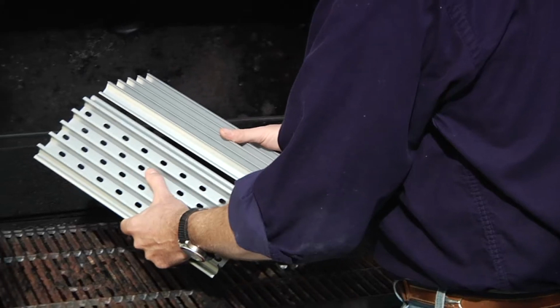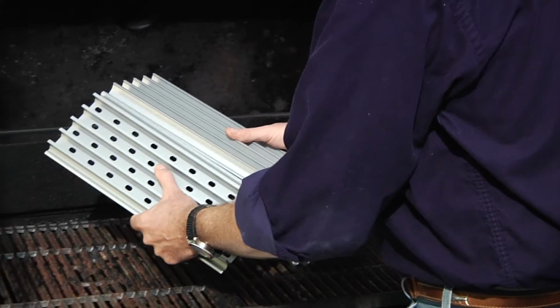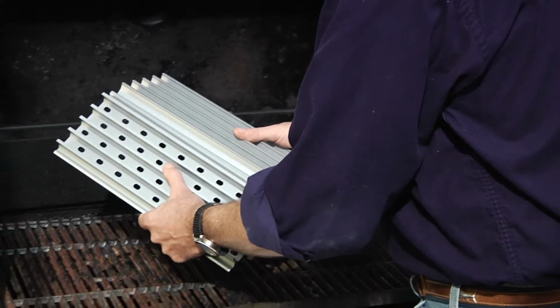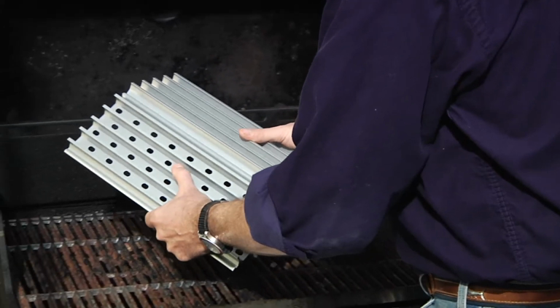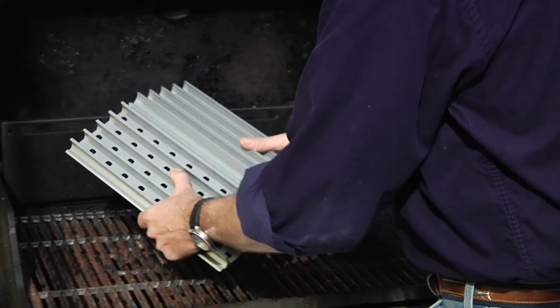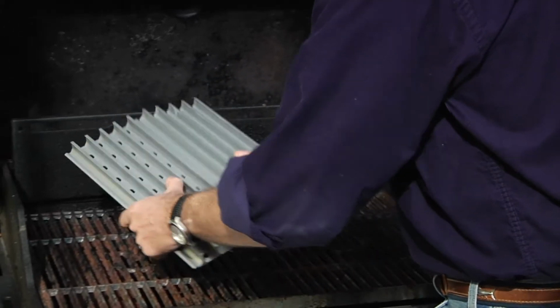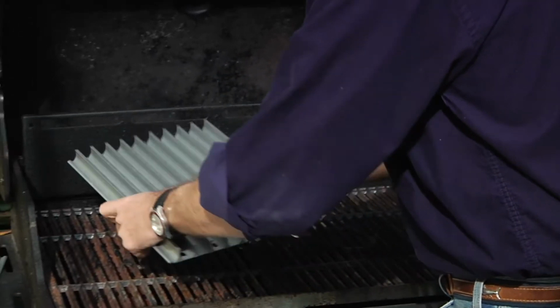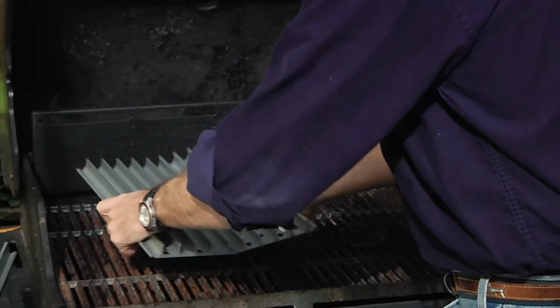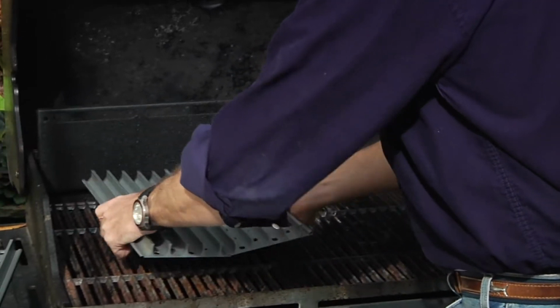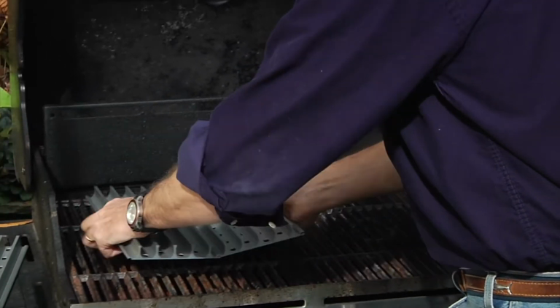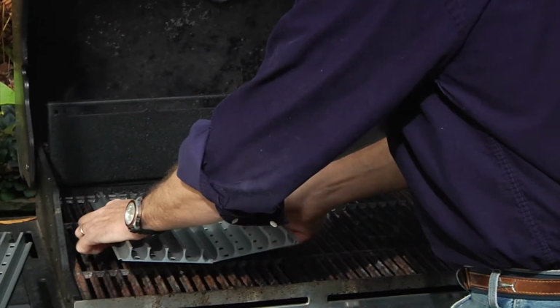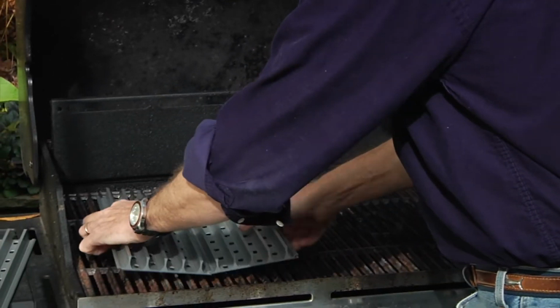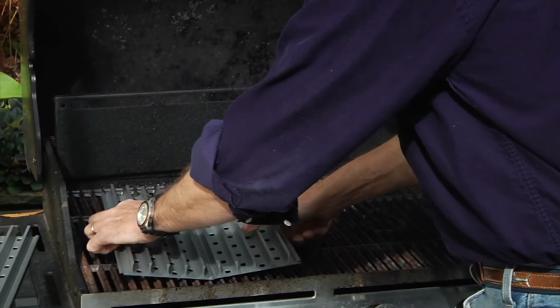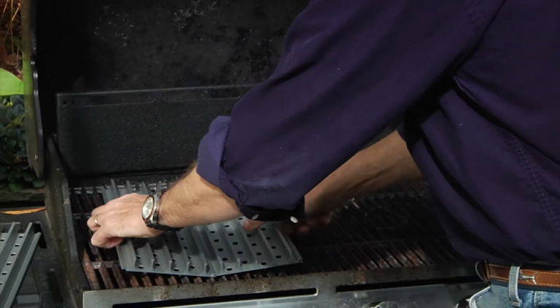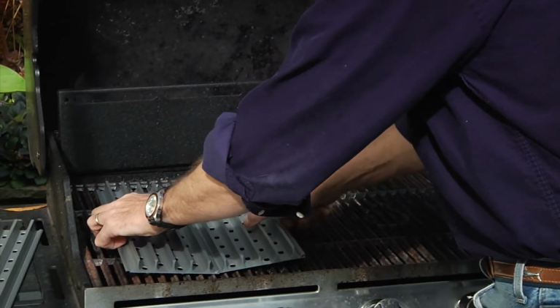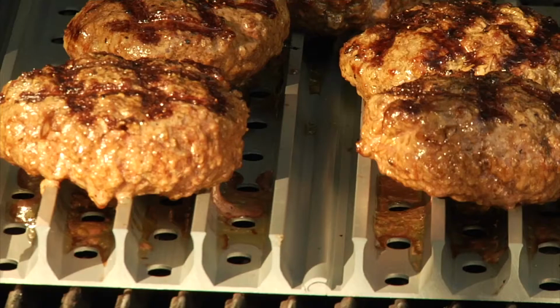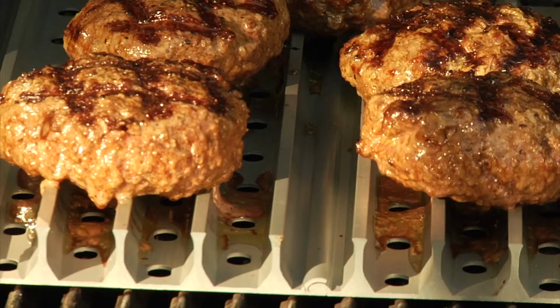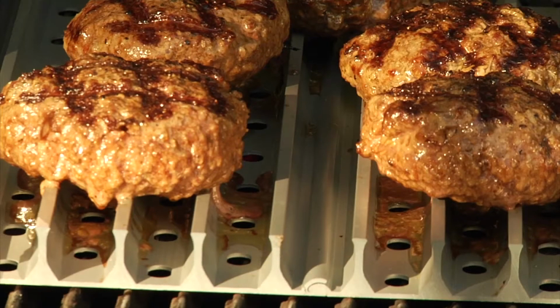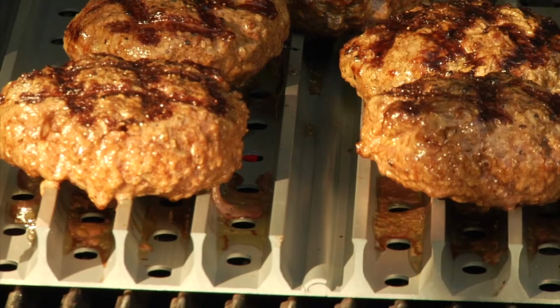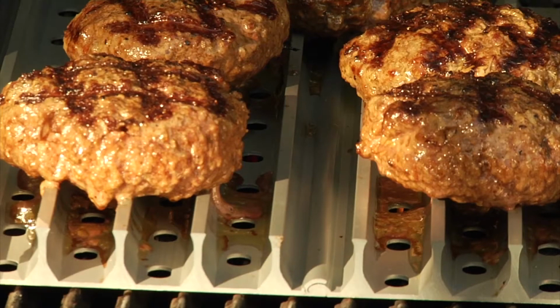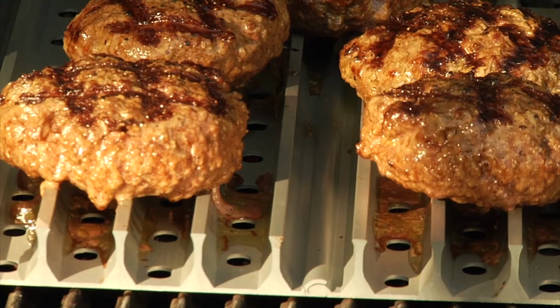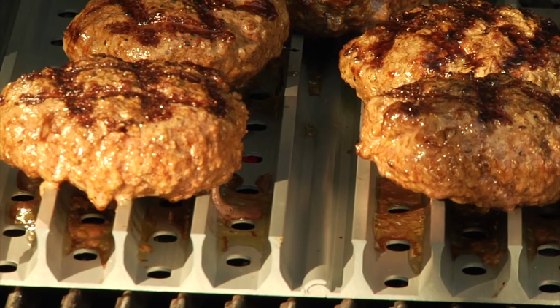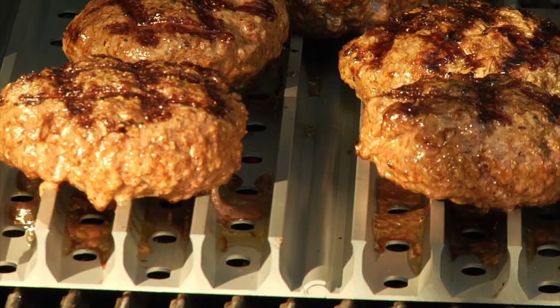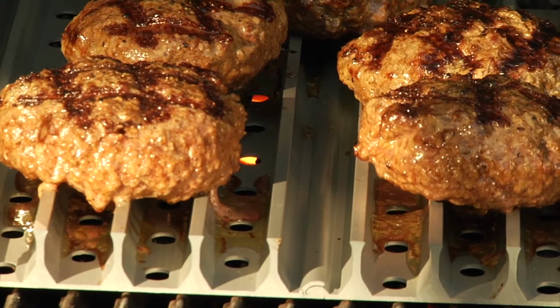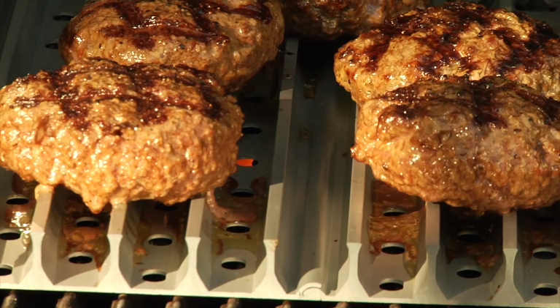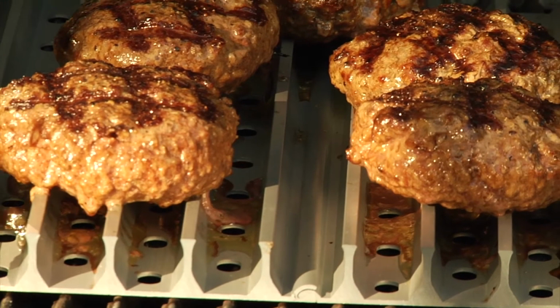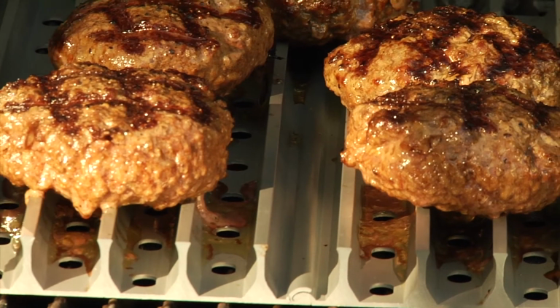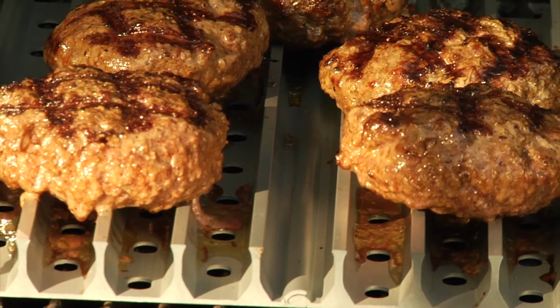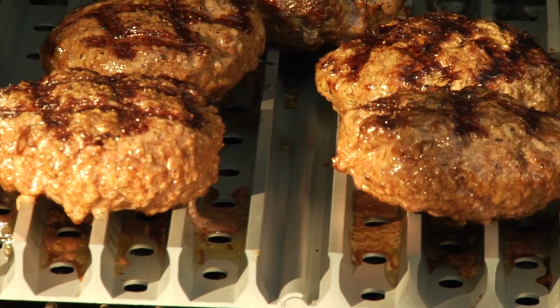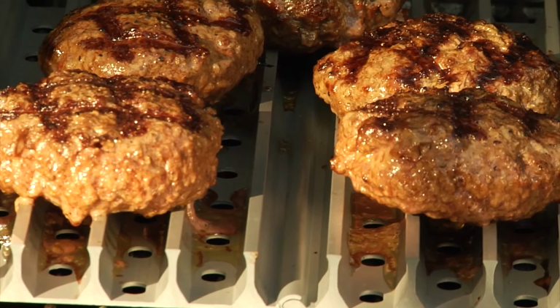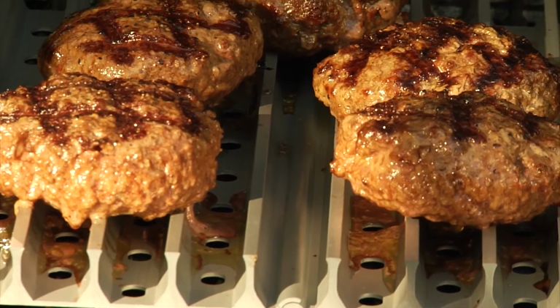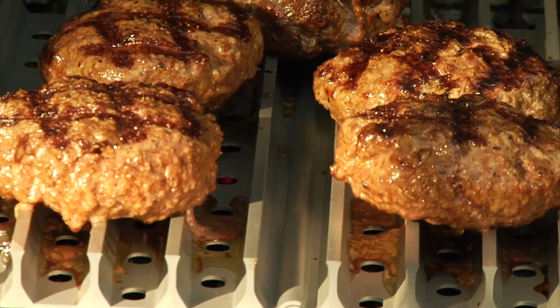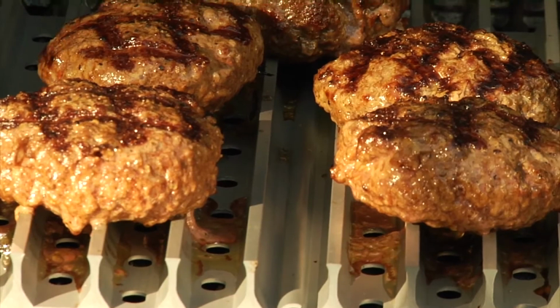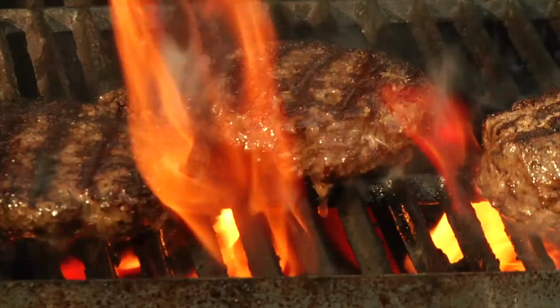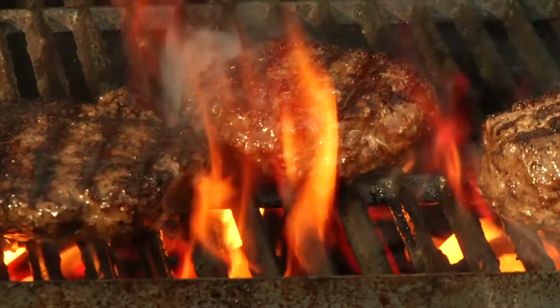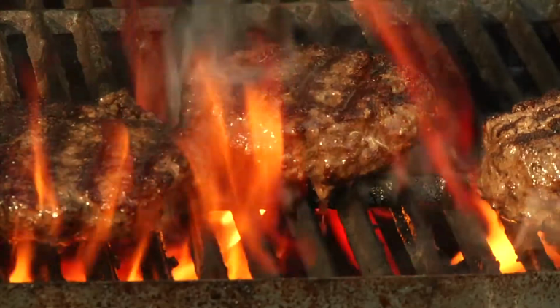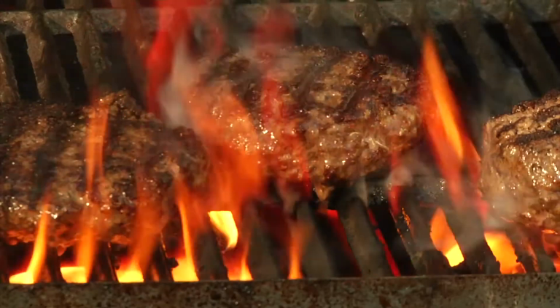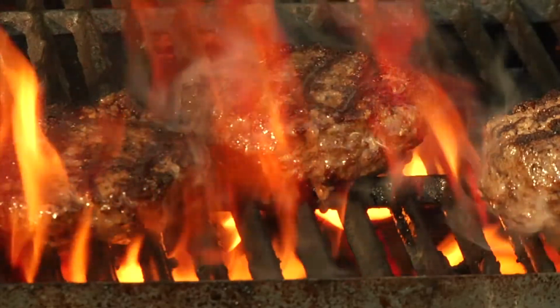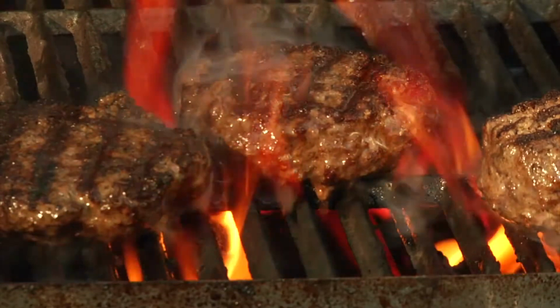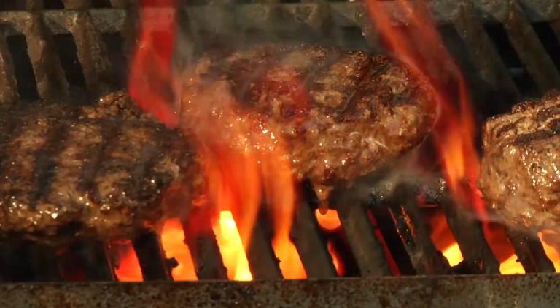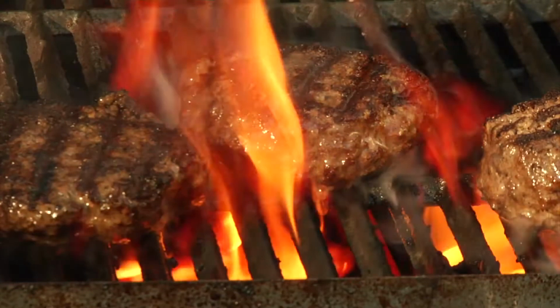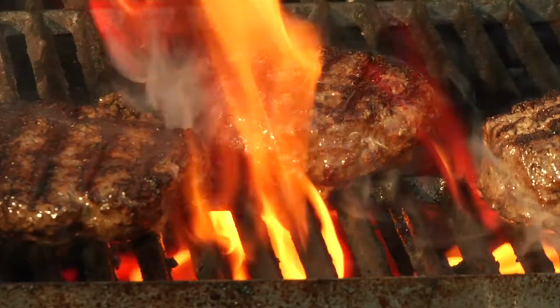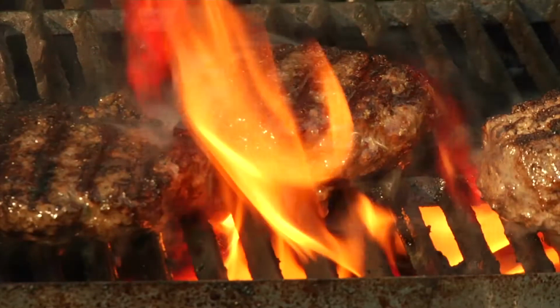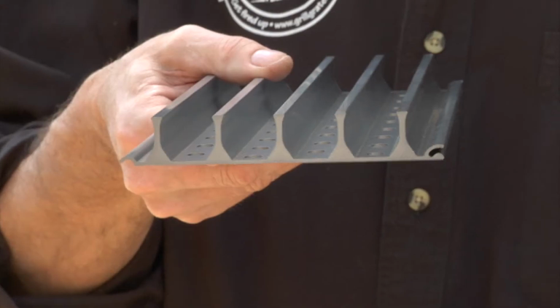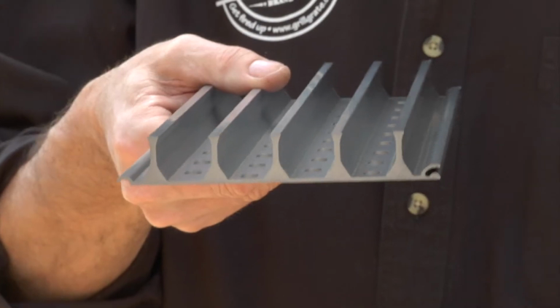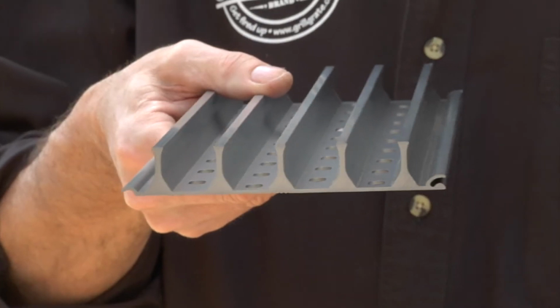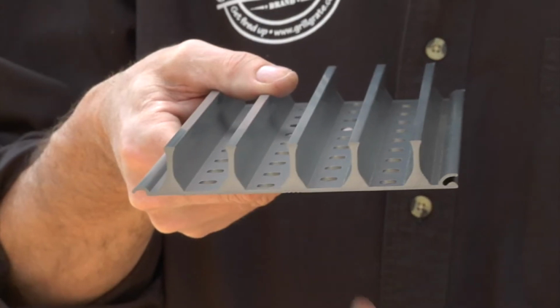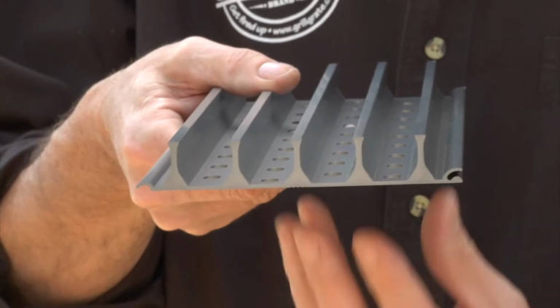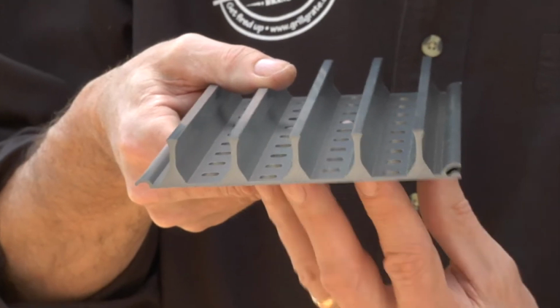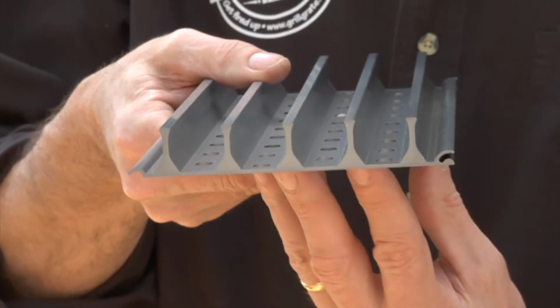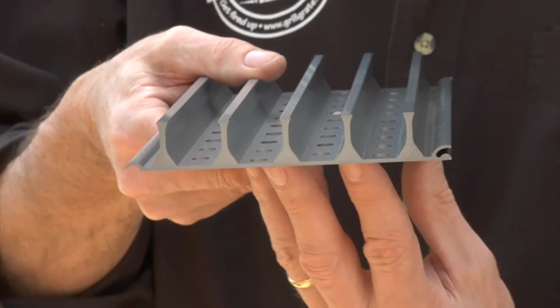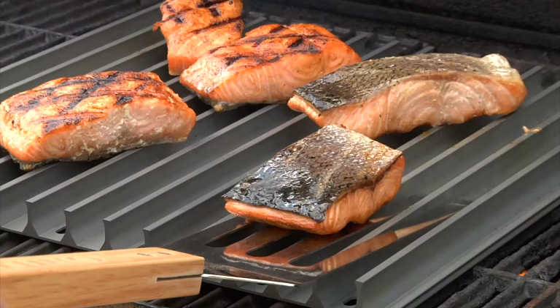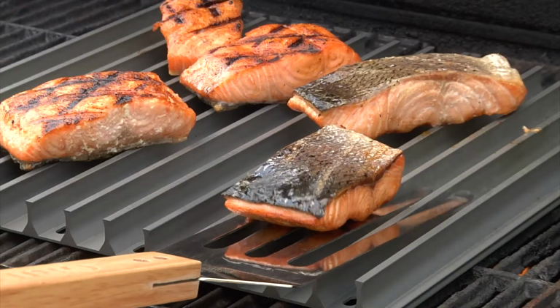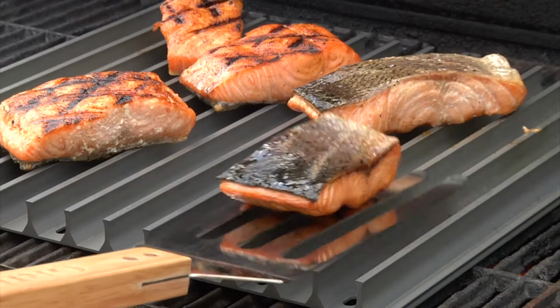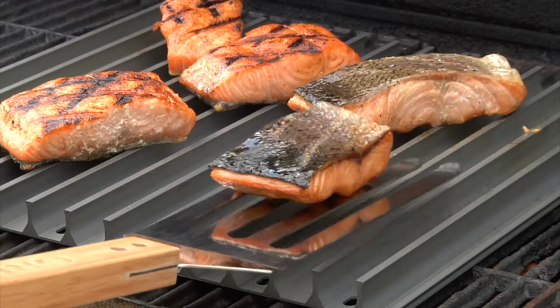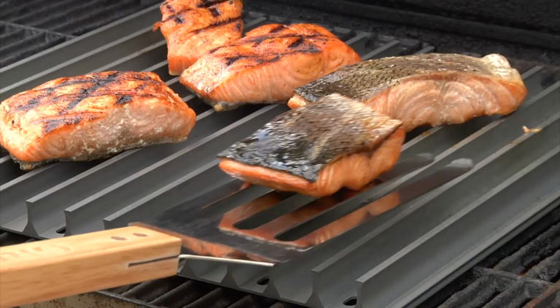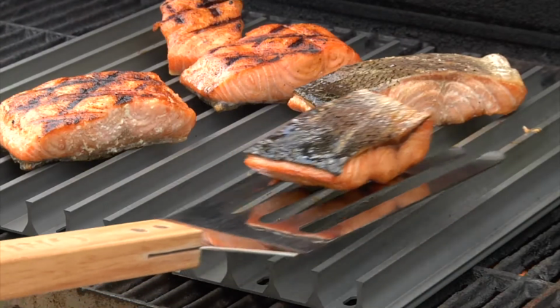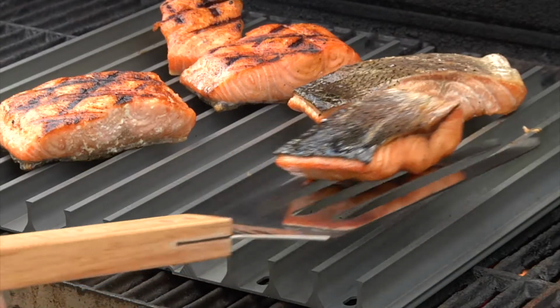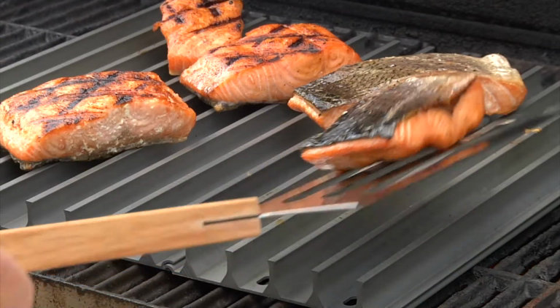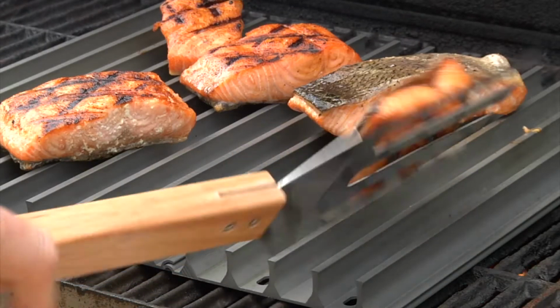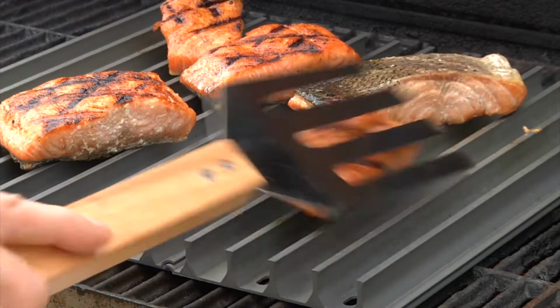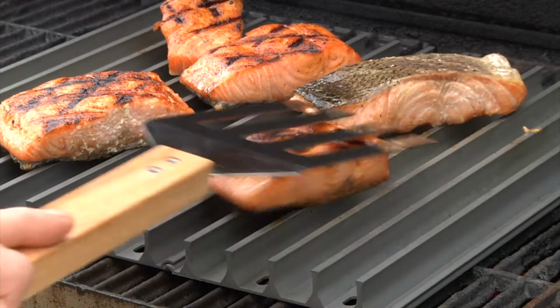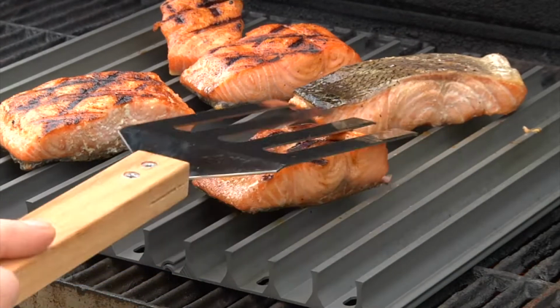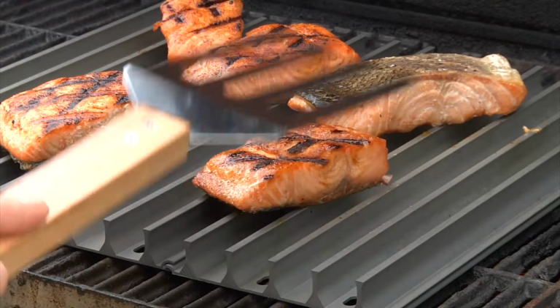Grill Grates are interlocking panels that sit on top of any grill. They tame flare-ups, even out heat, and simply grill food better.